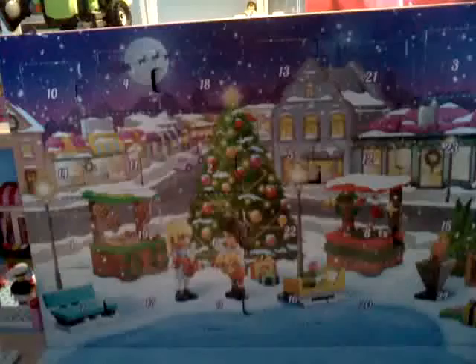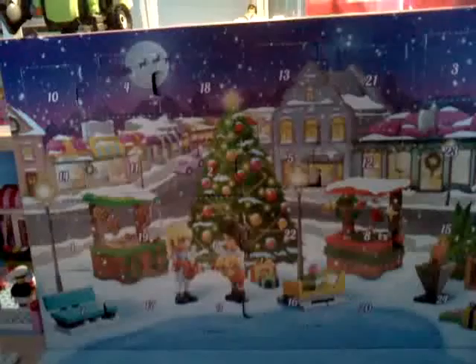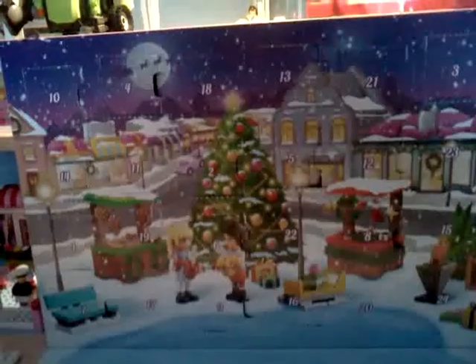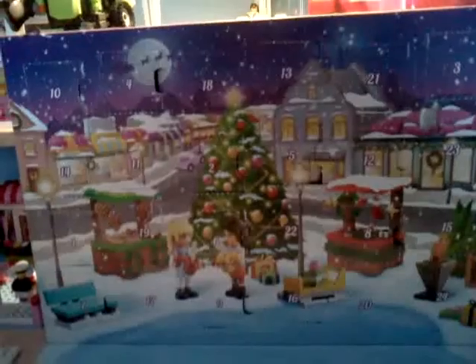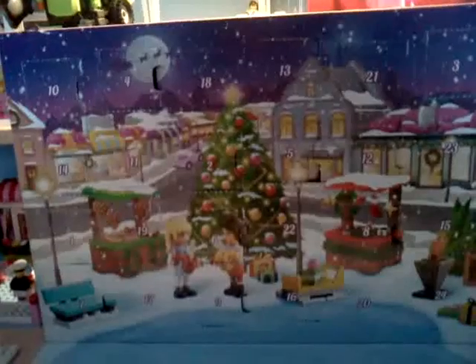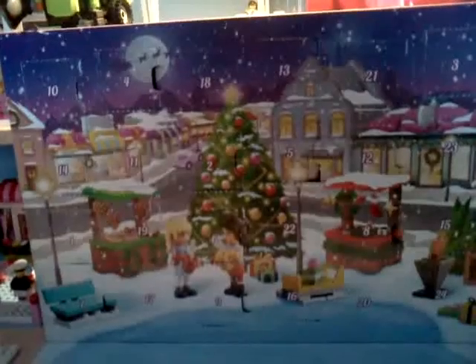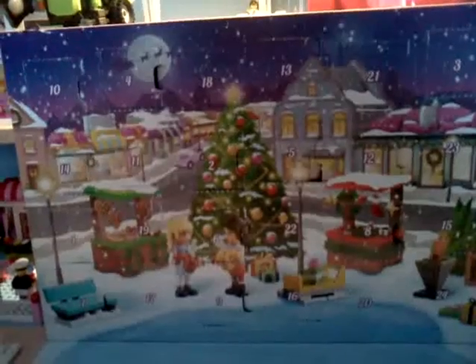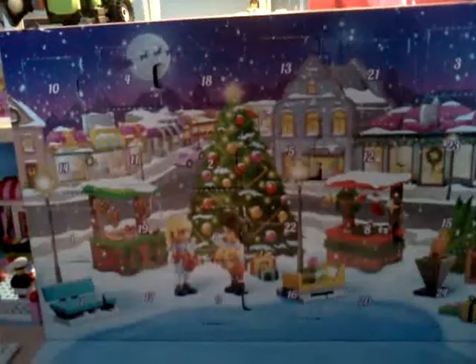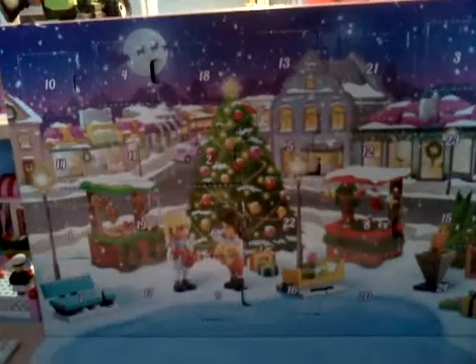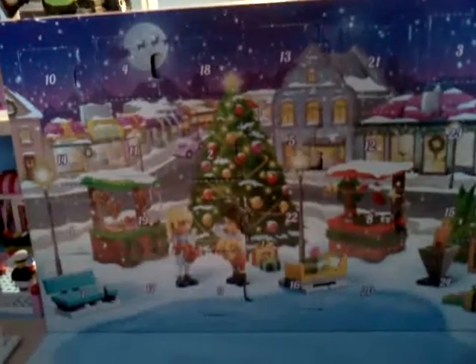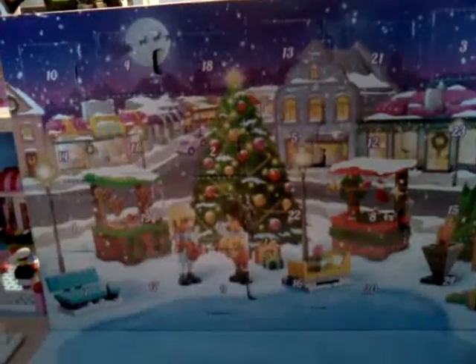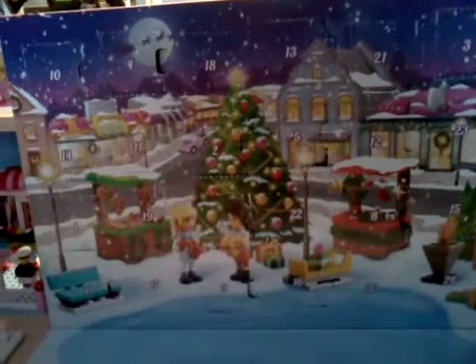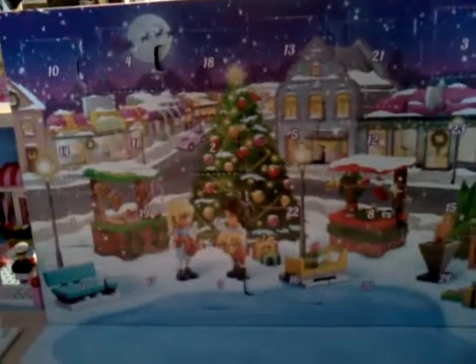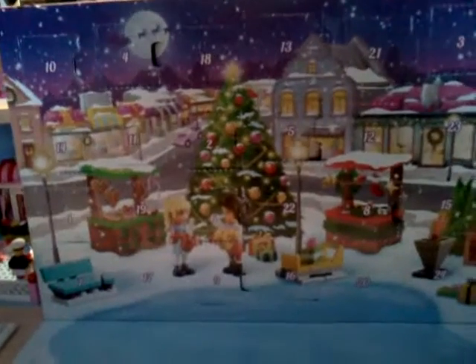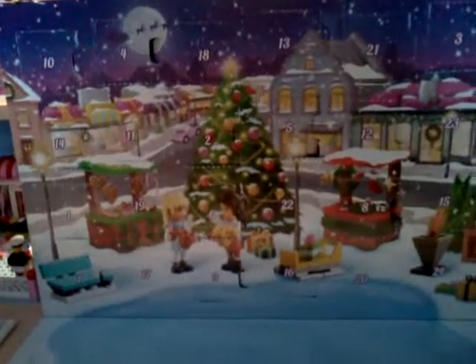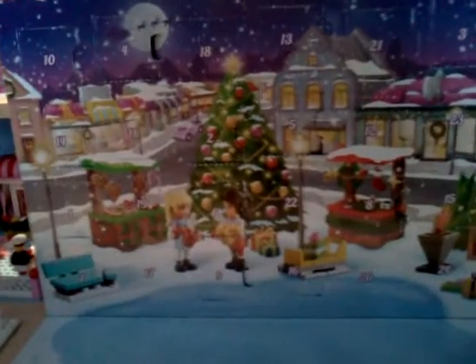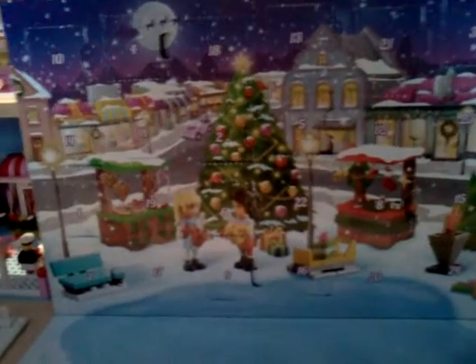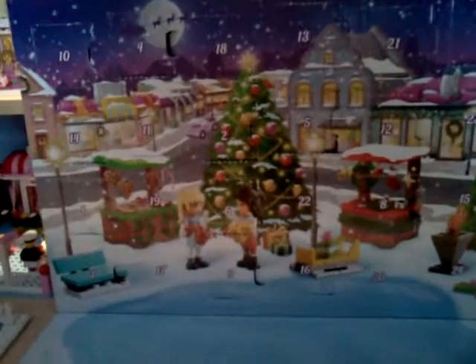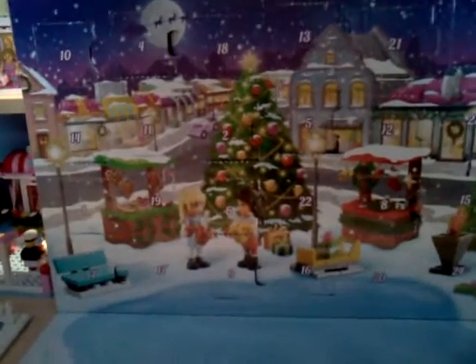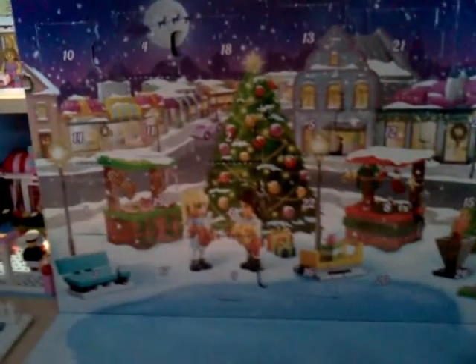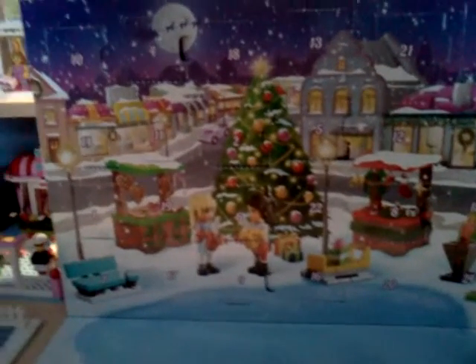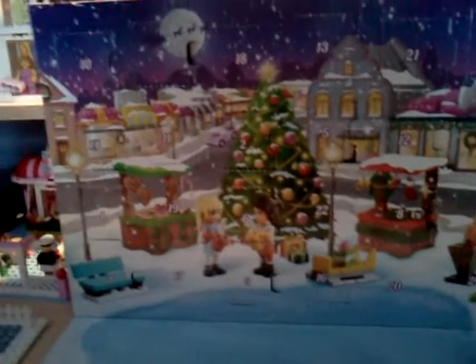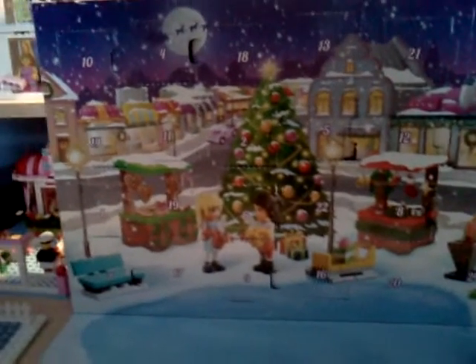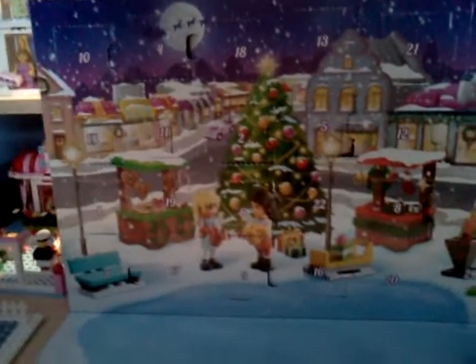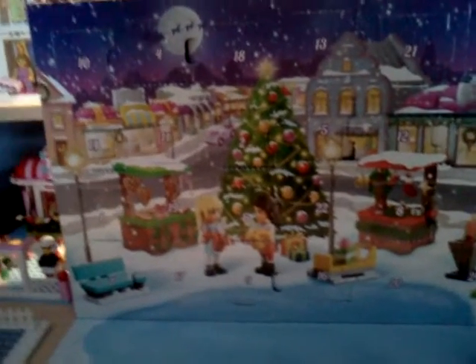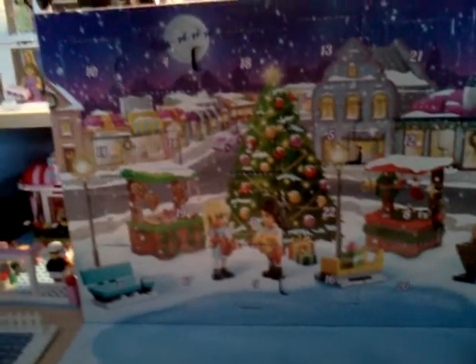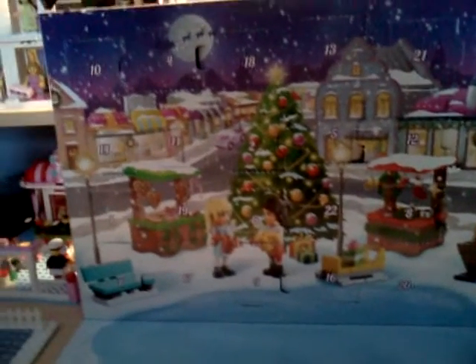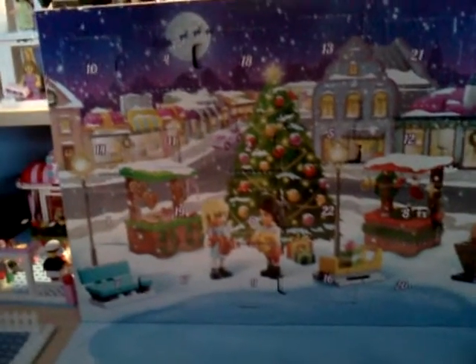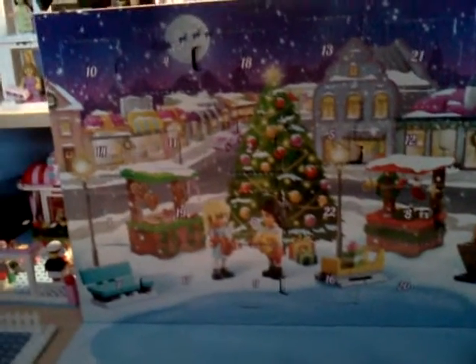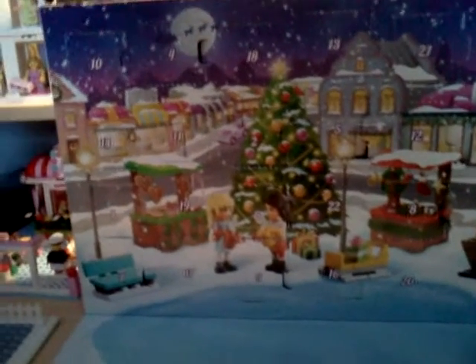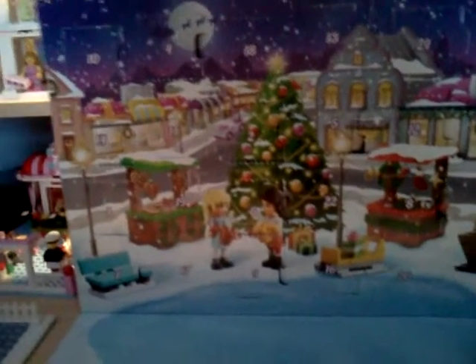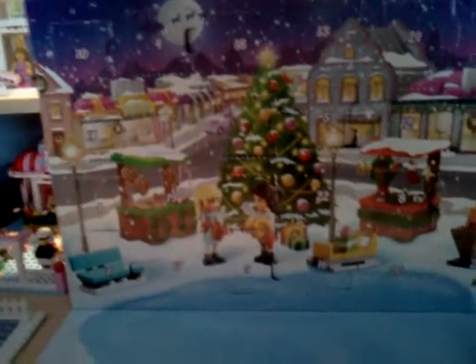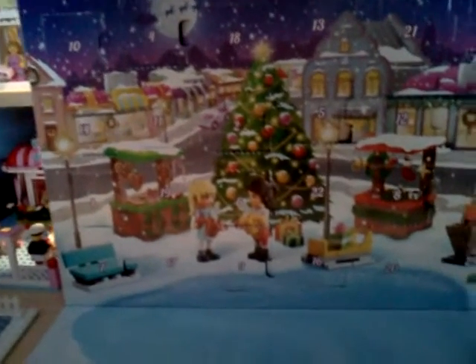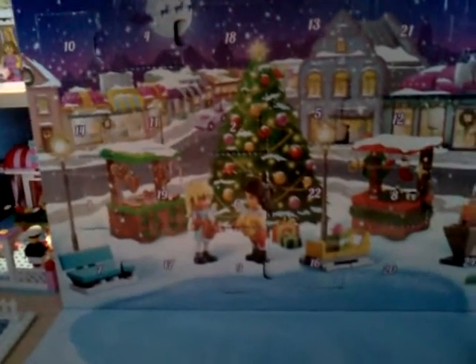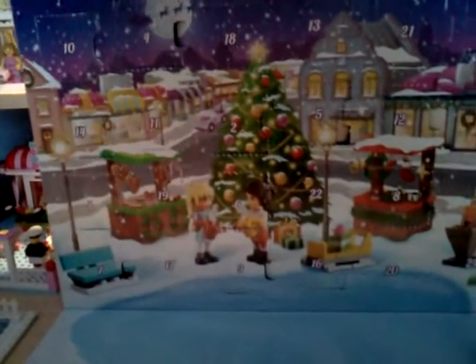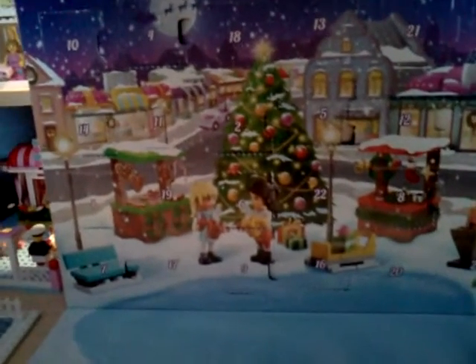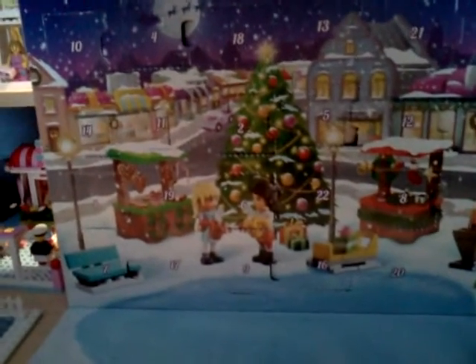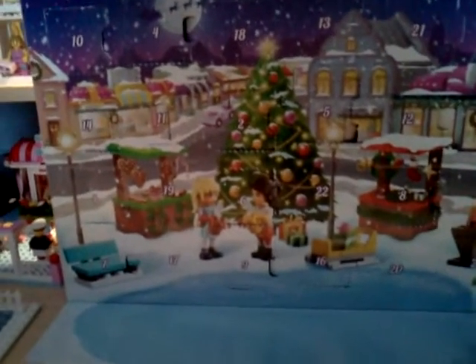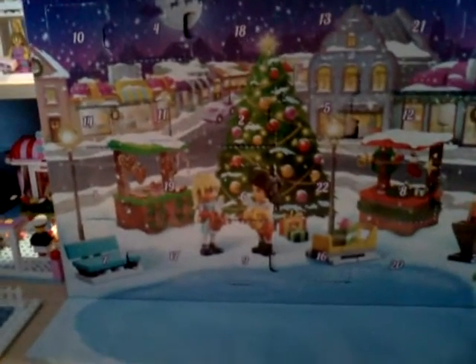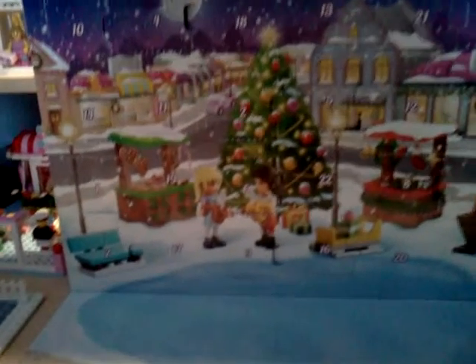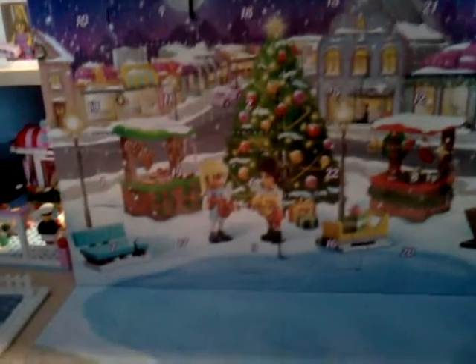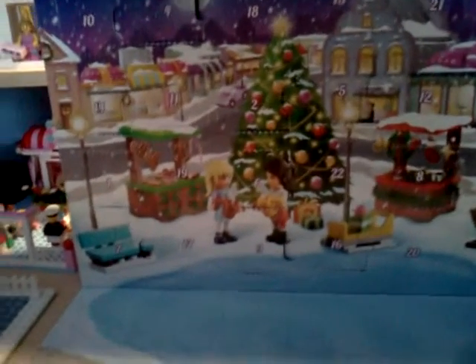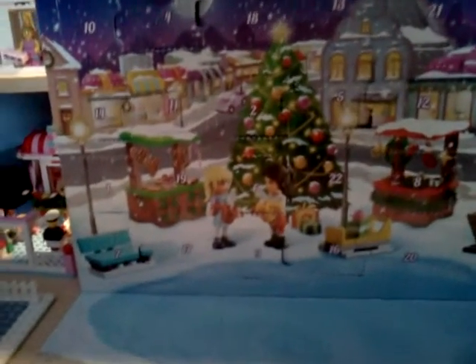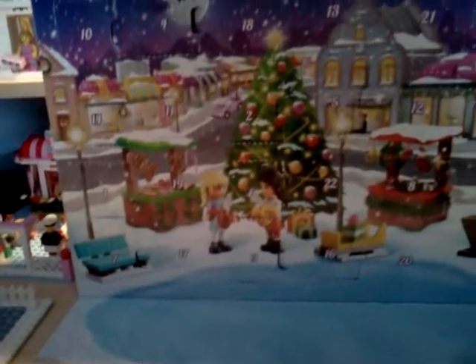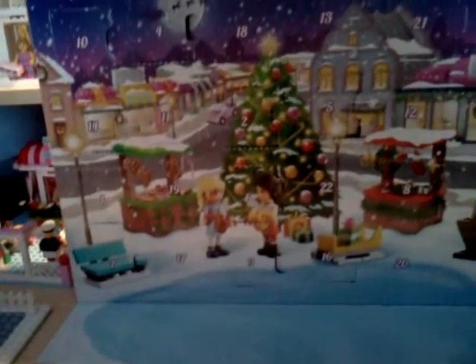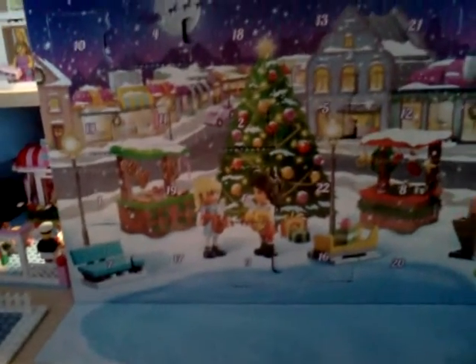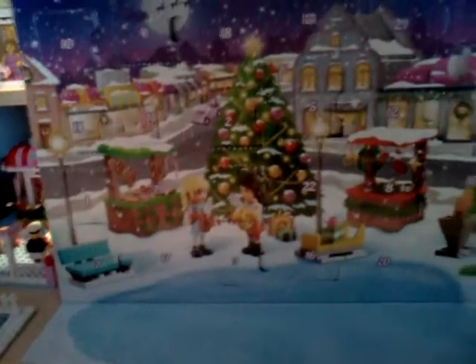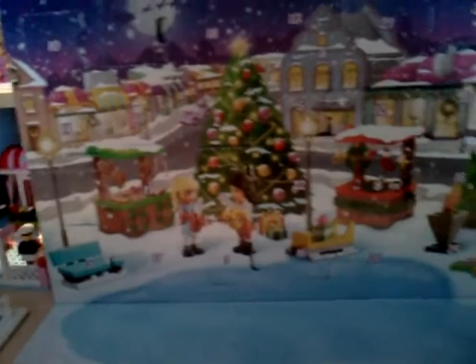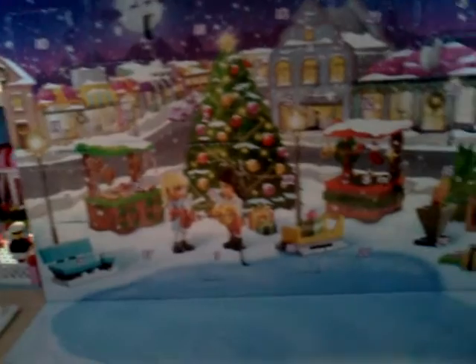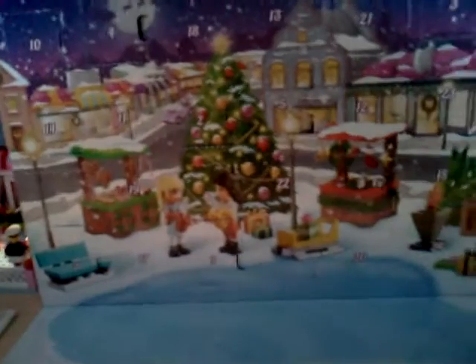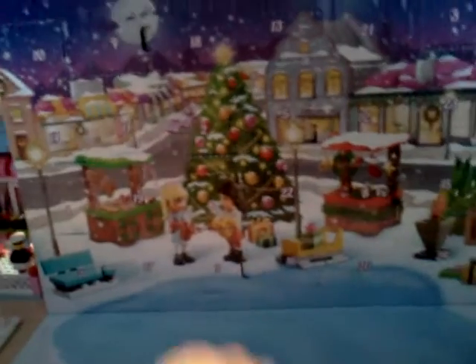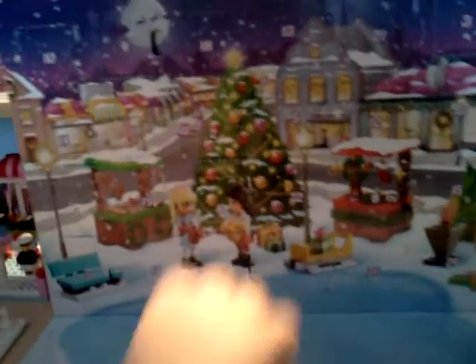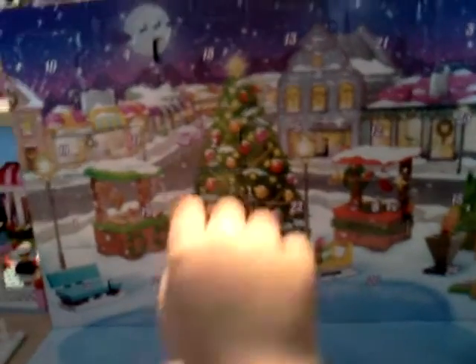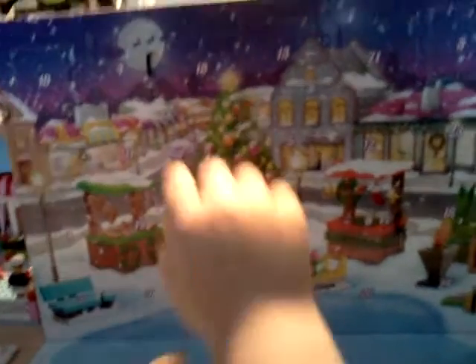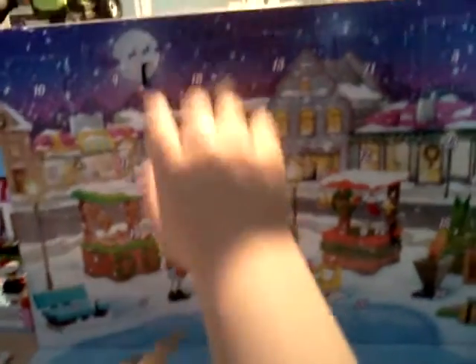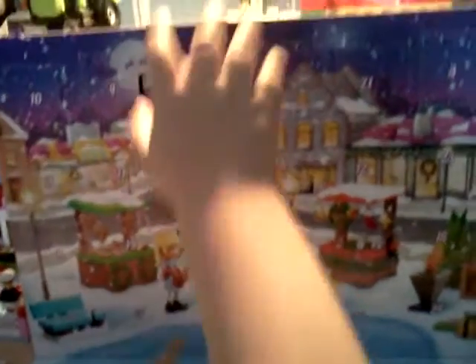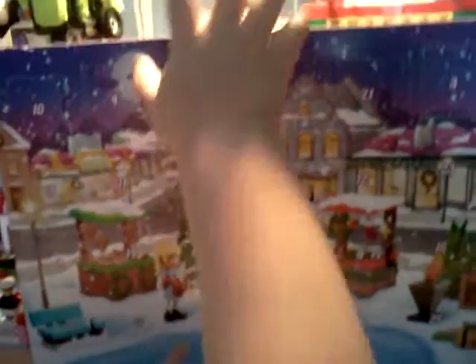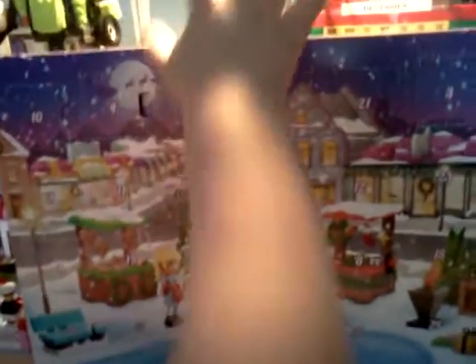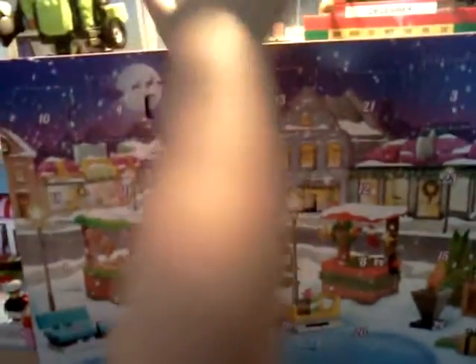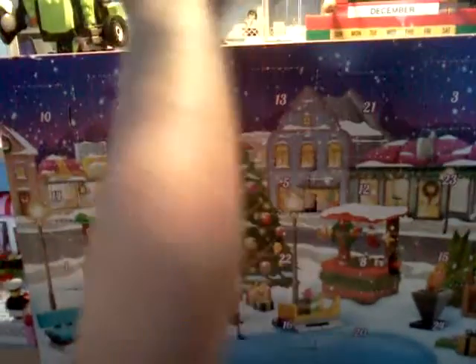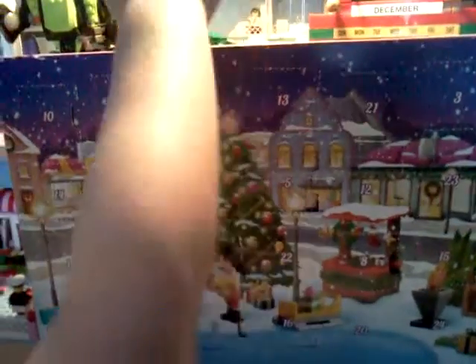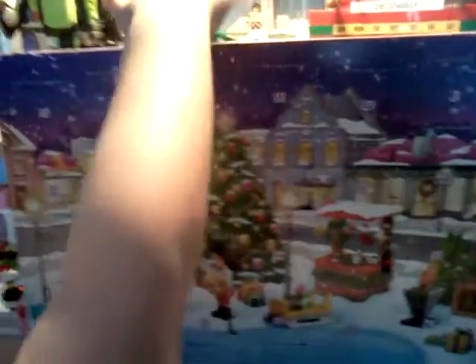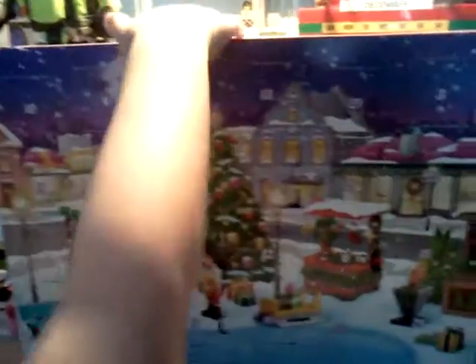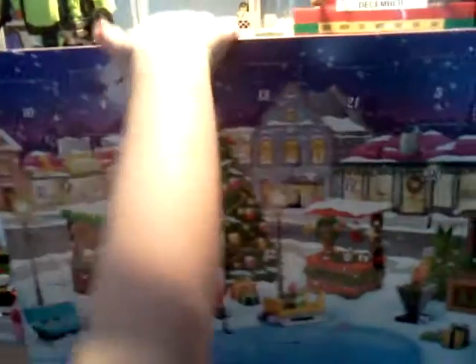Lego Friends Advent Calendar, Day 17. Let's open it up.